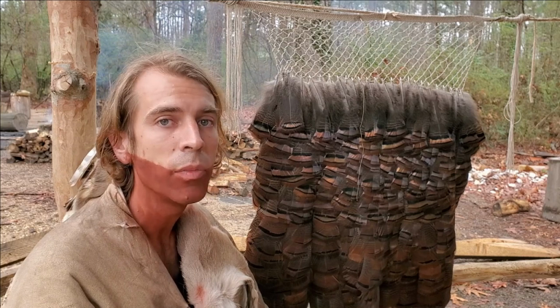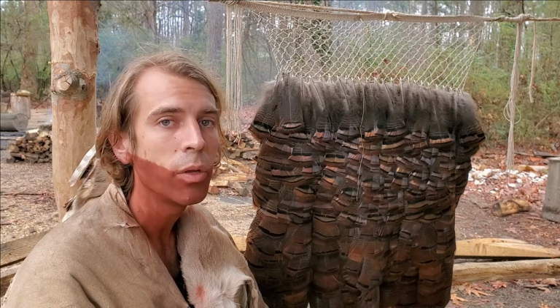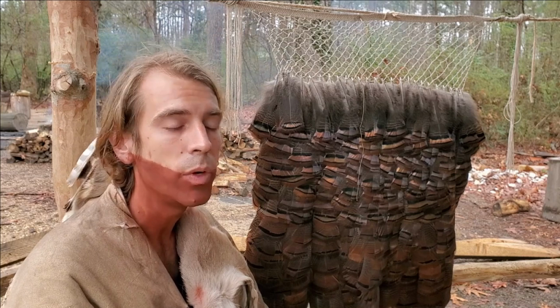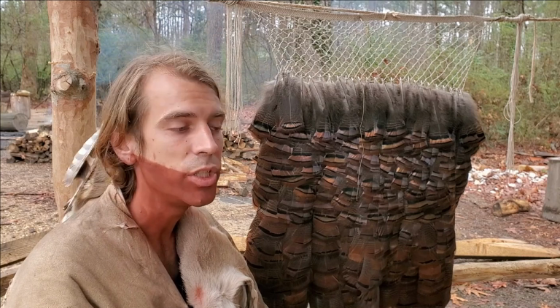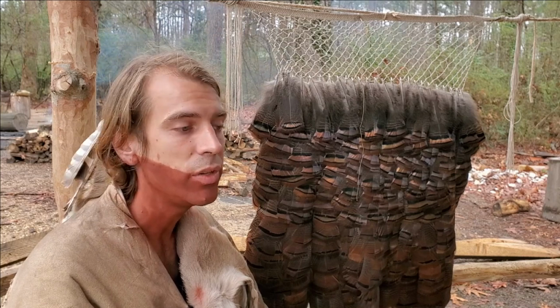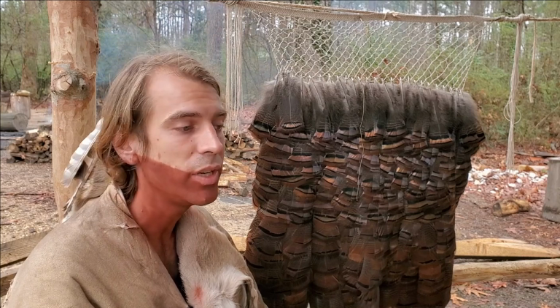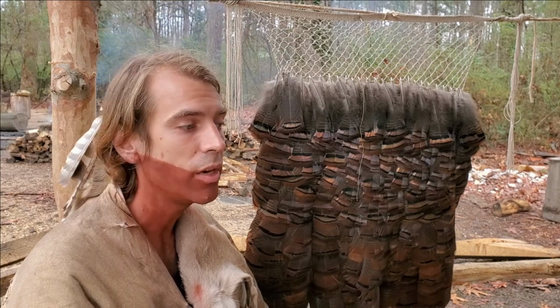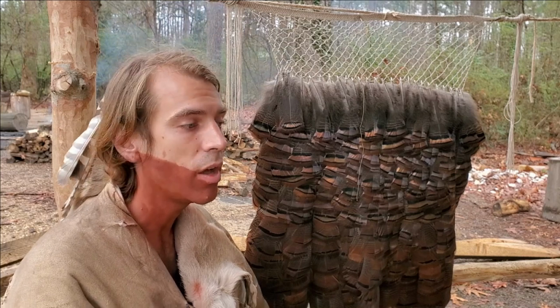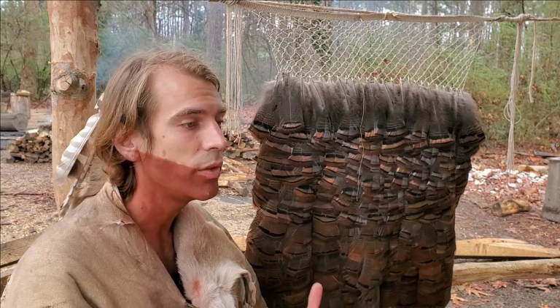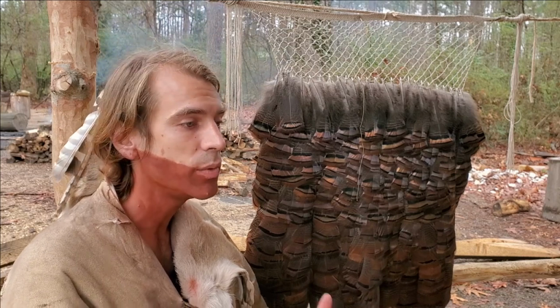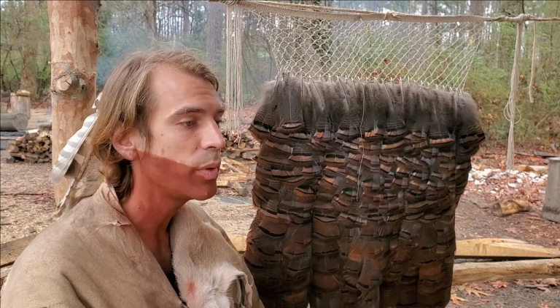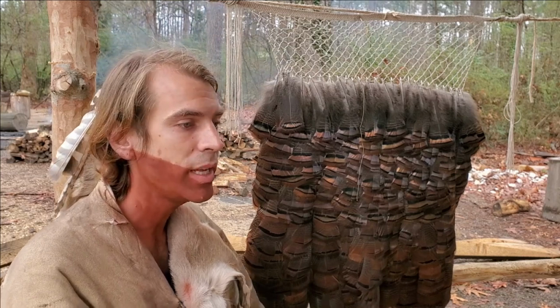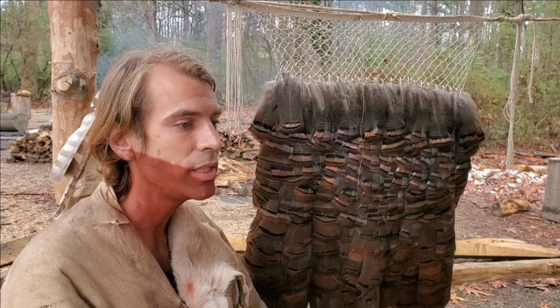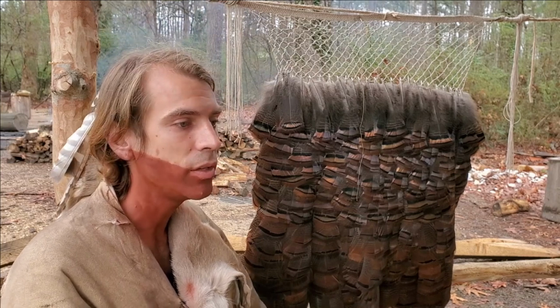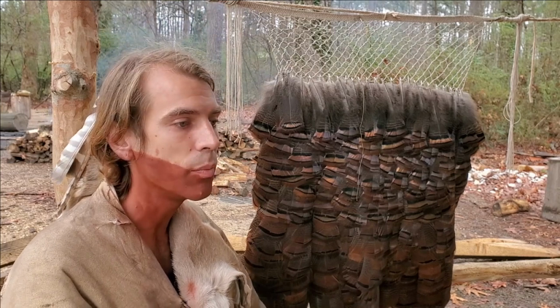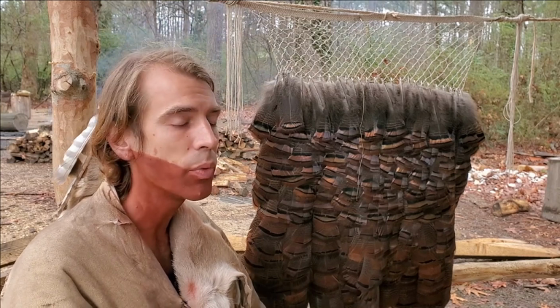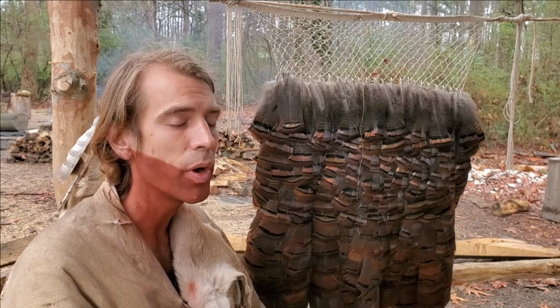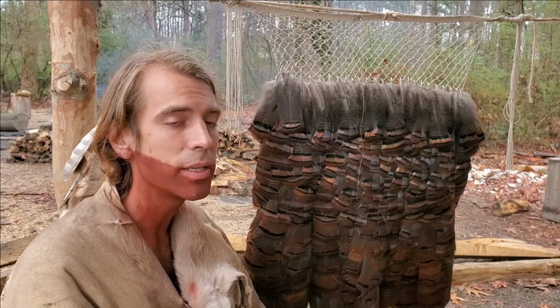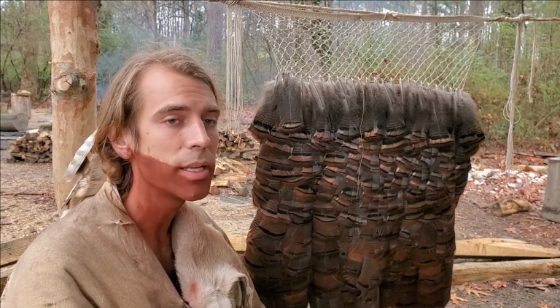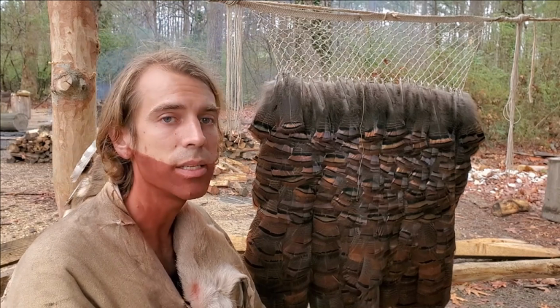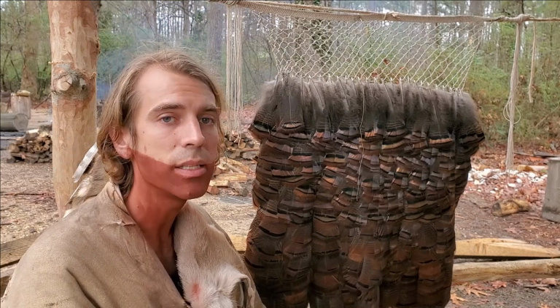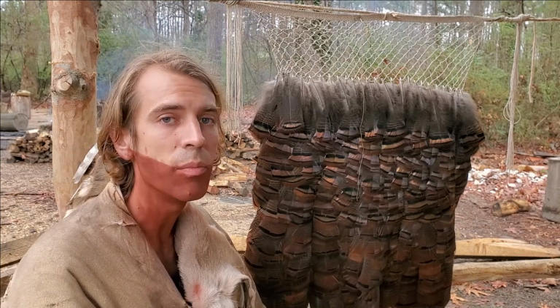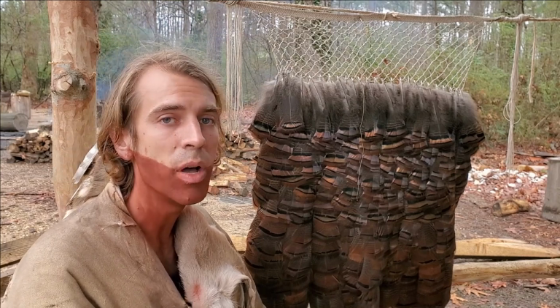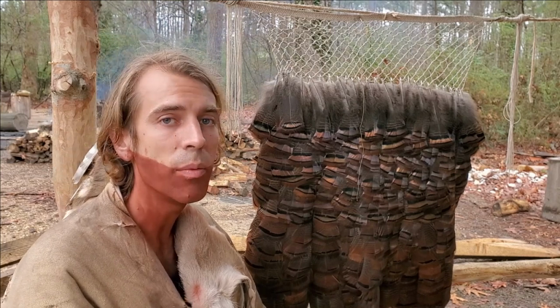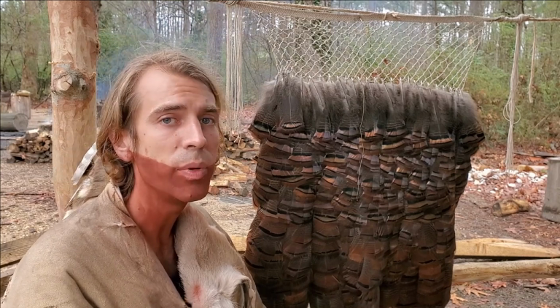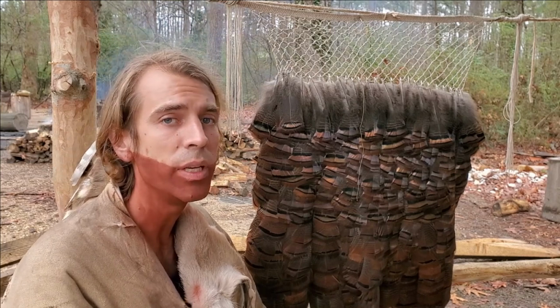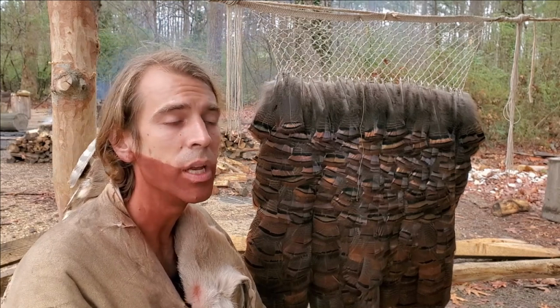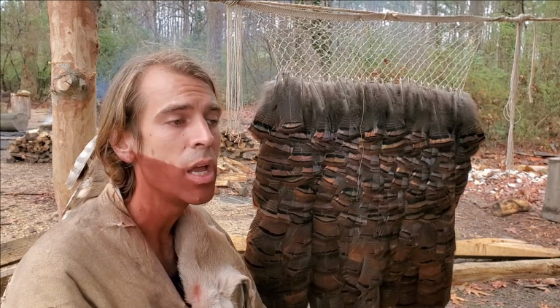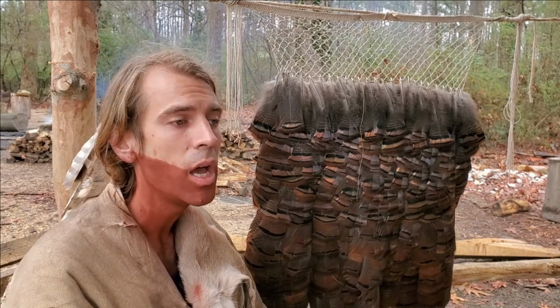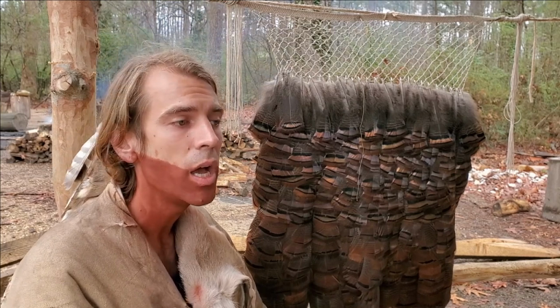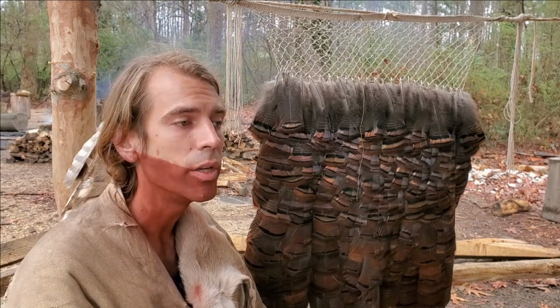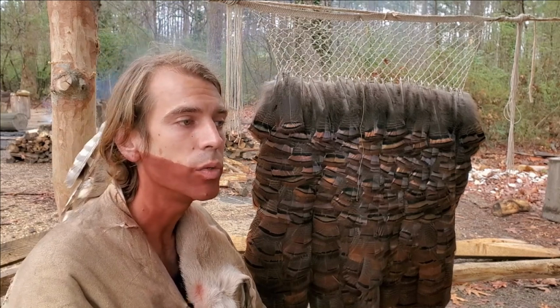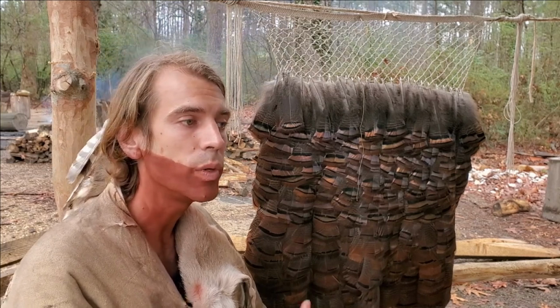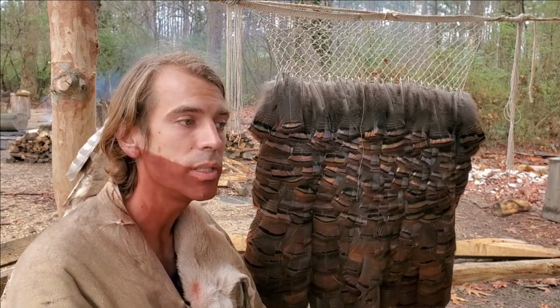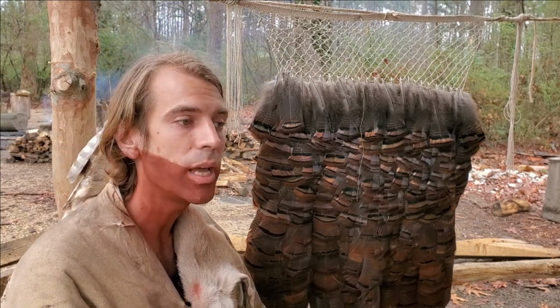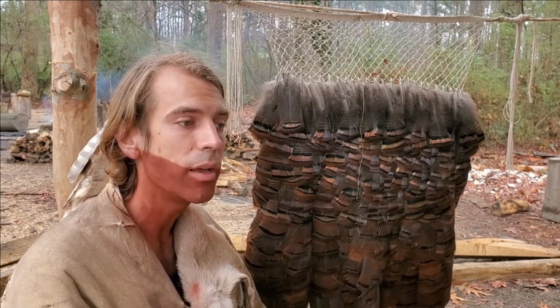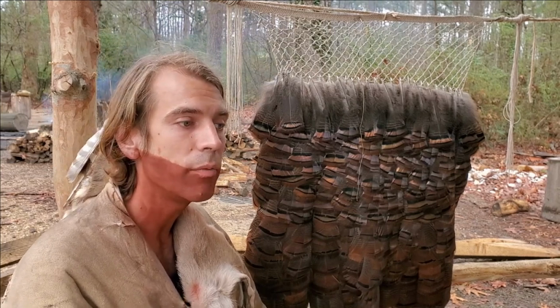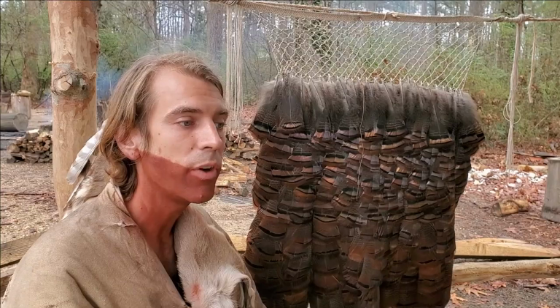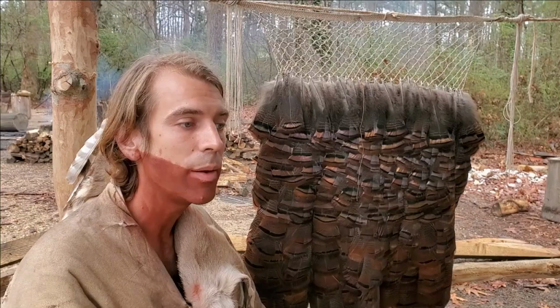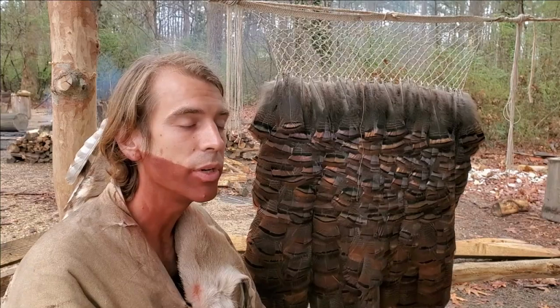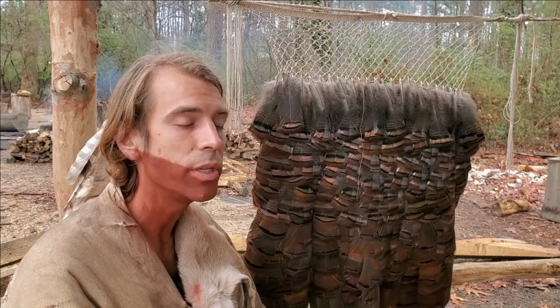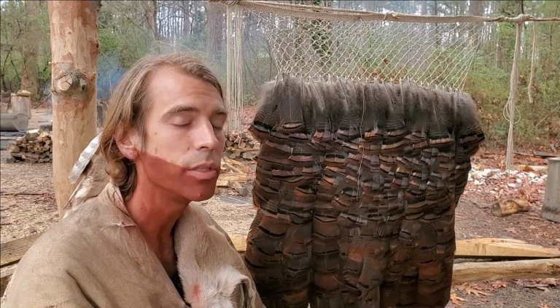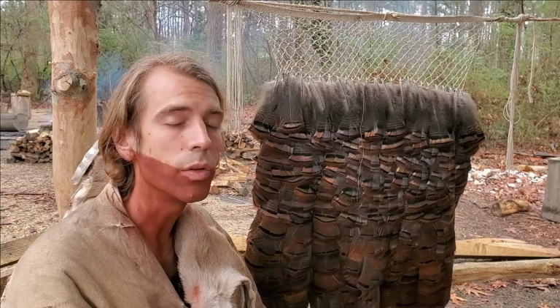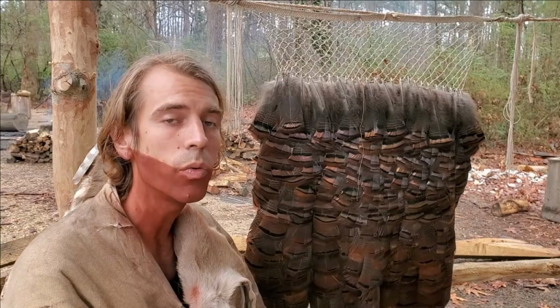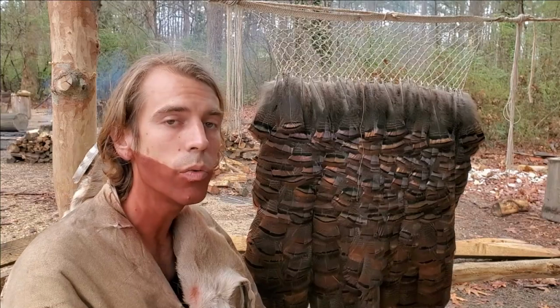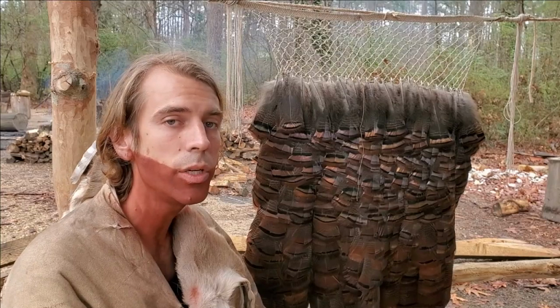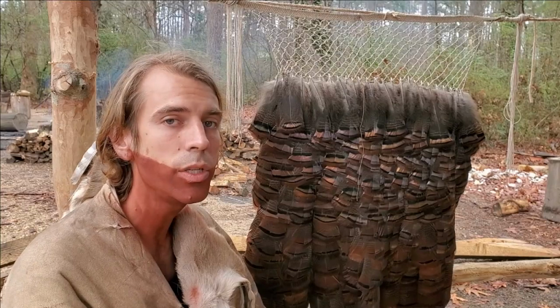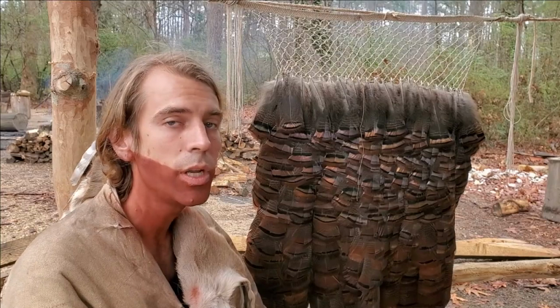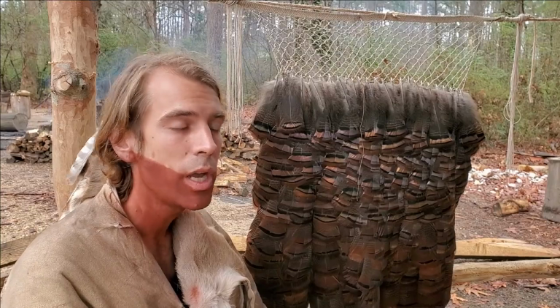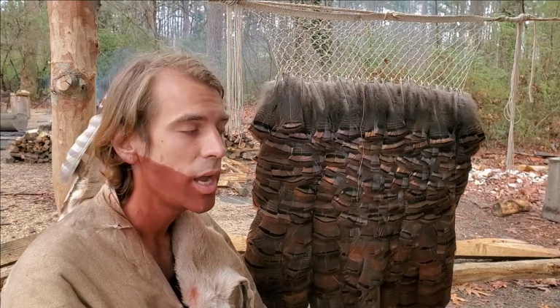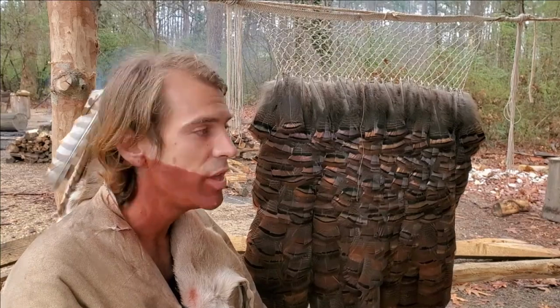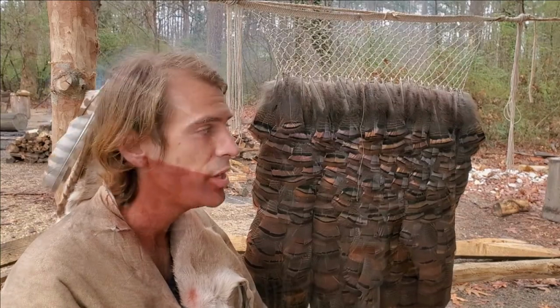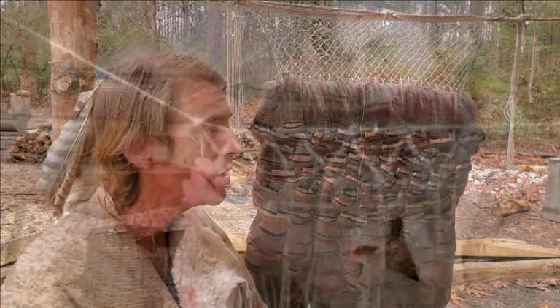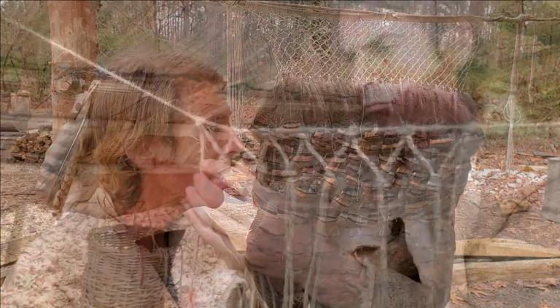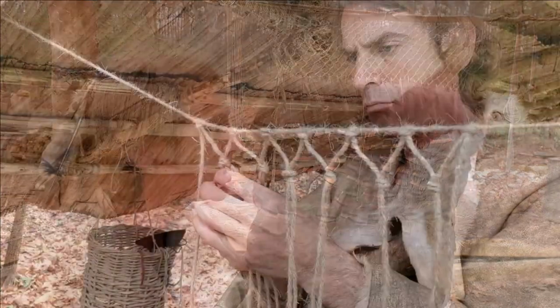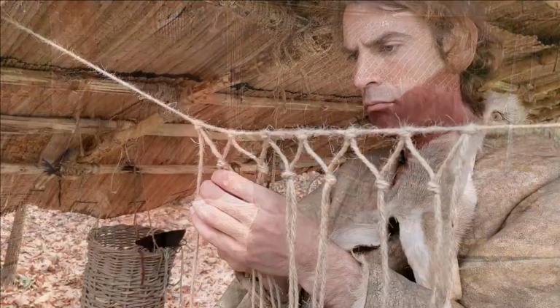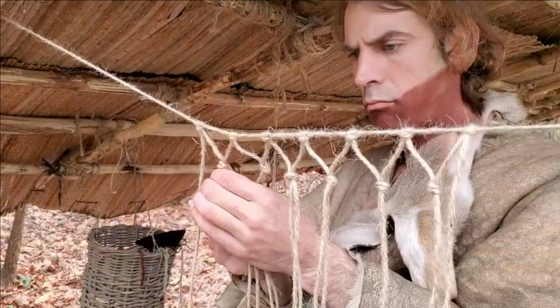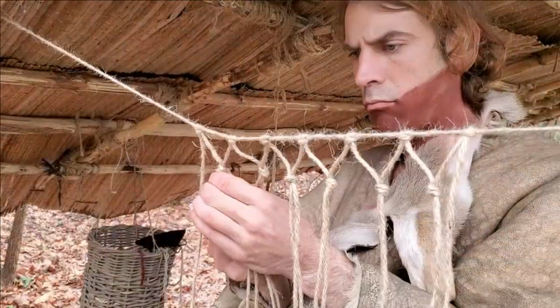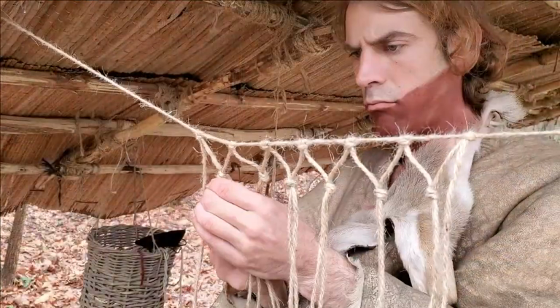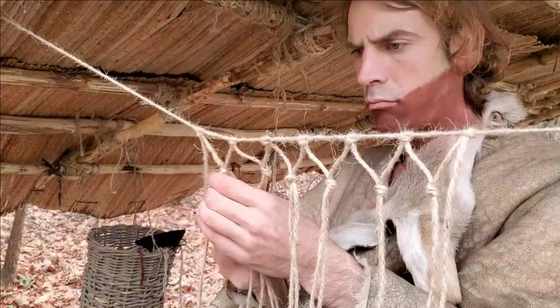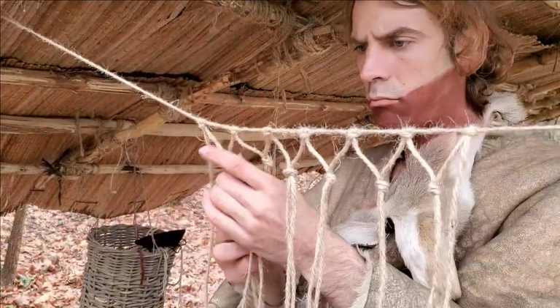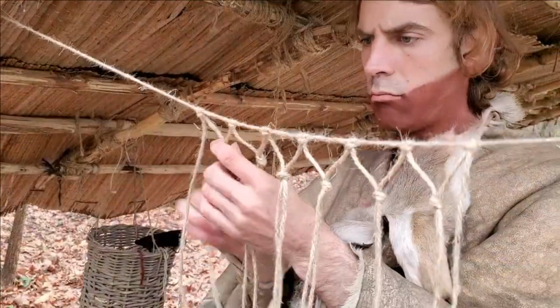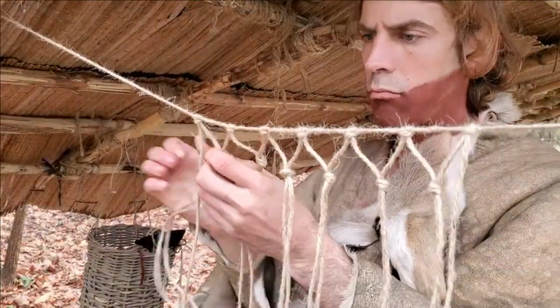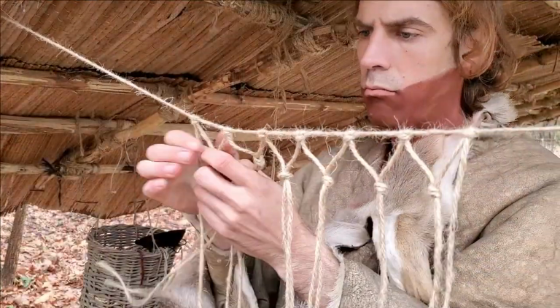Once you get all those plants you can process them up and twist that fiber into the cordage, and then you'll actually be making the netting.